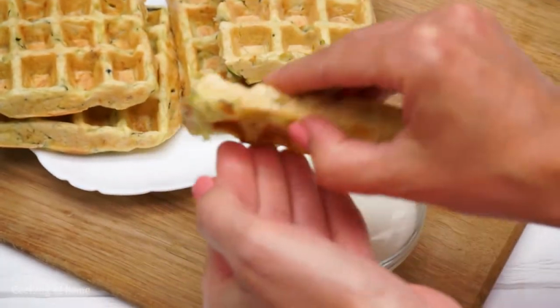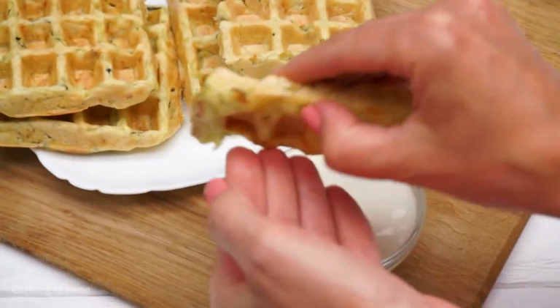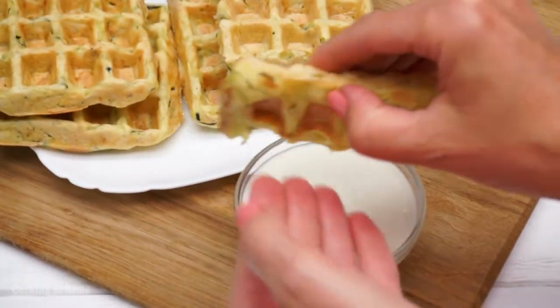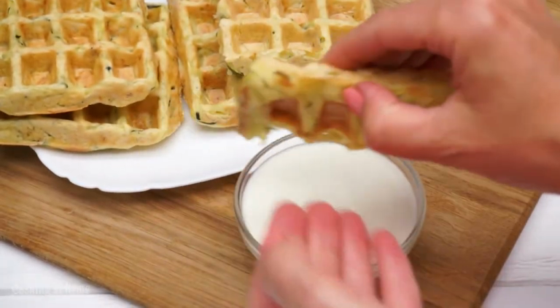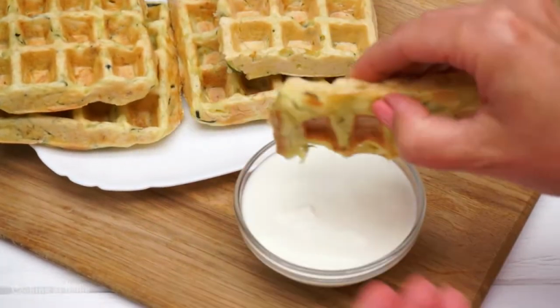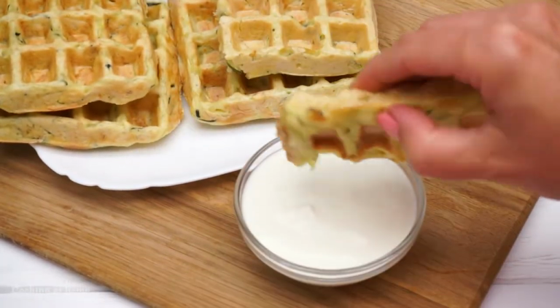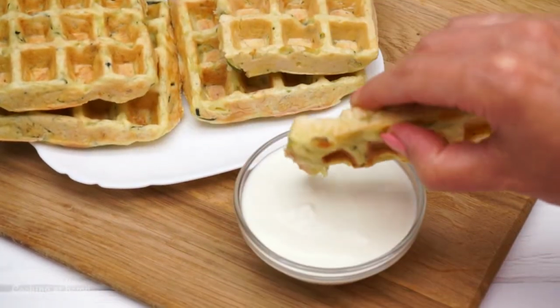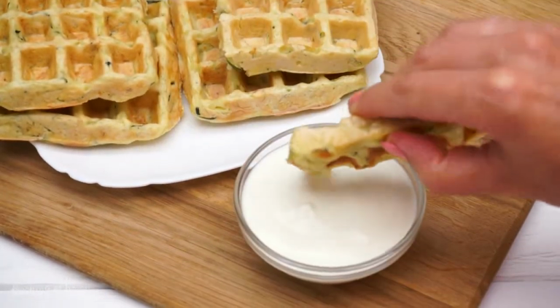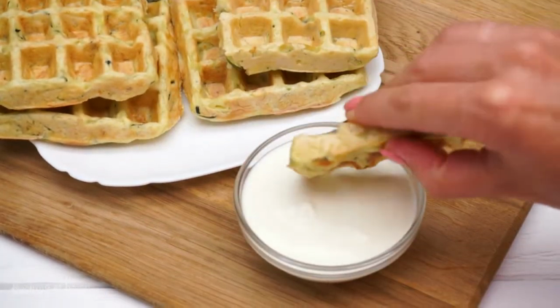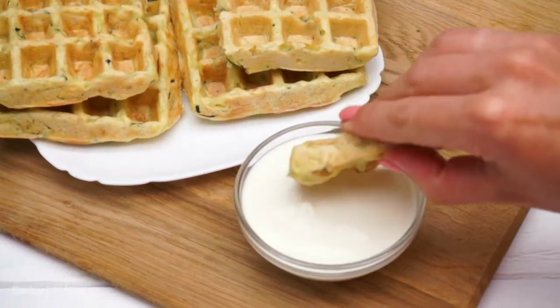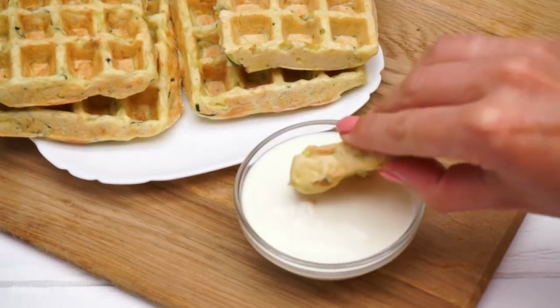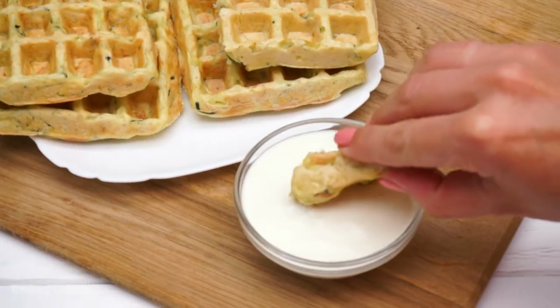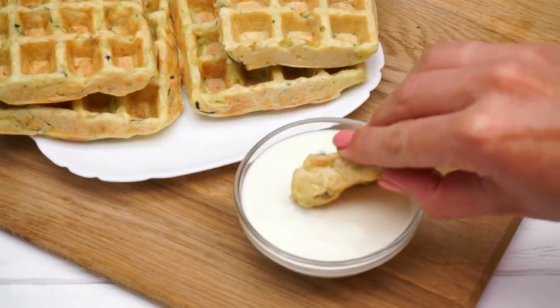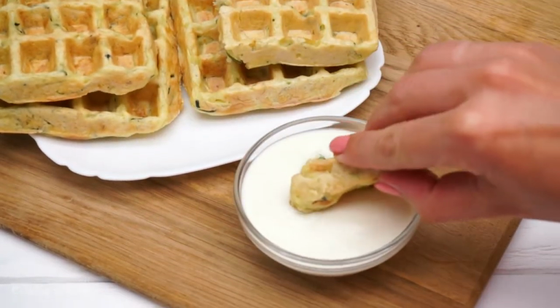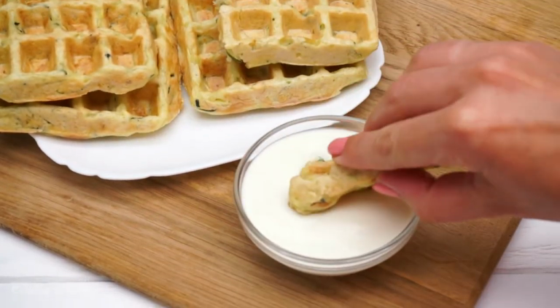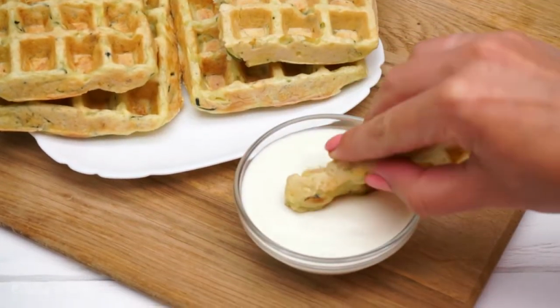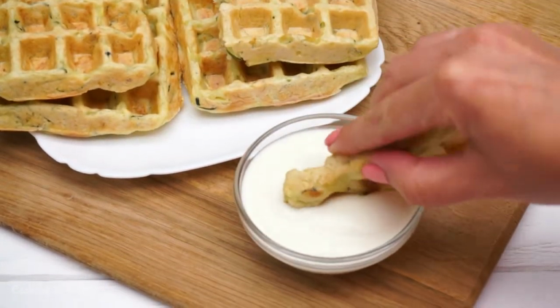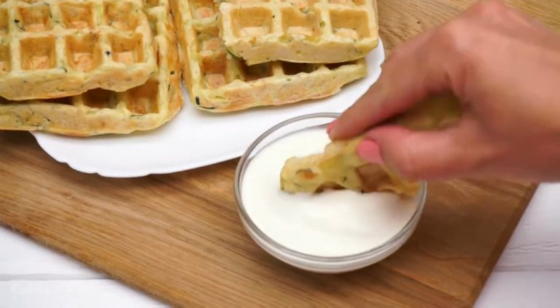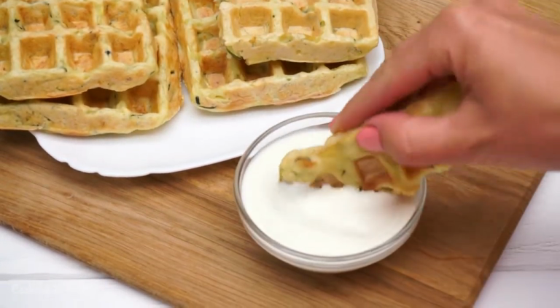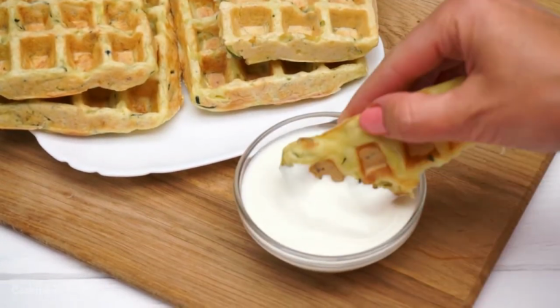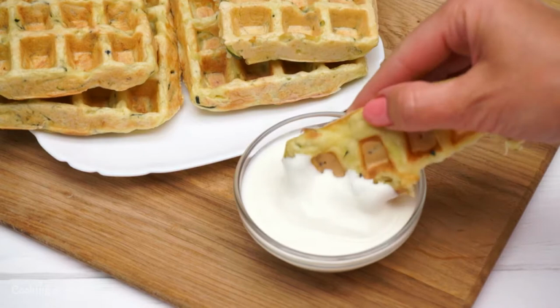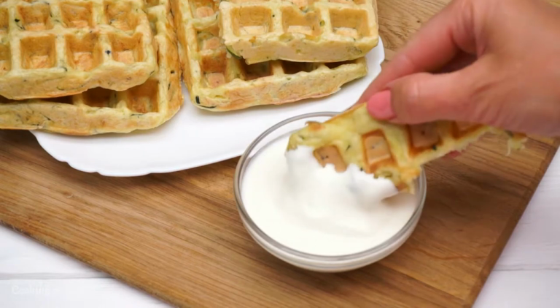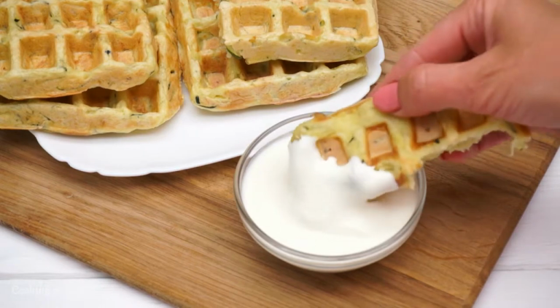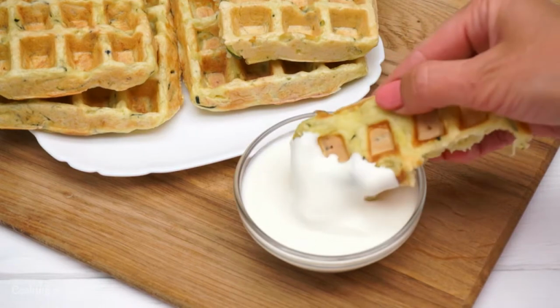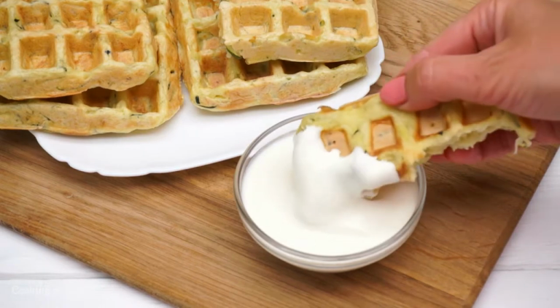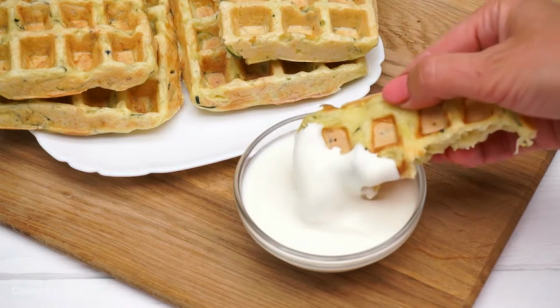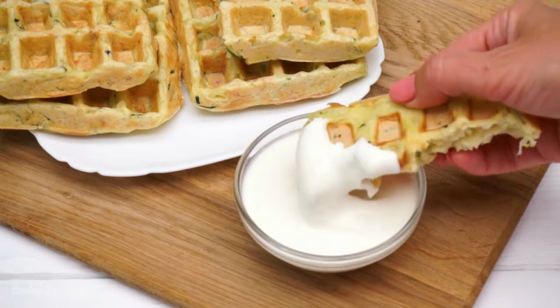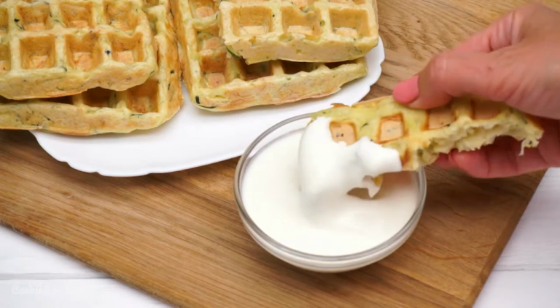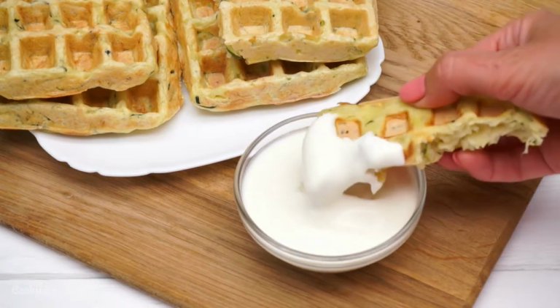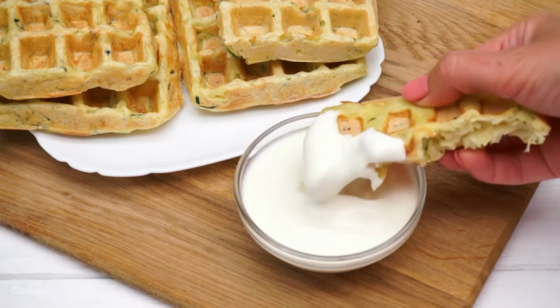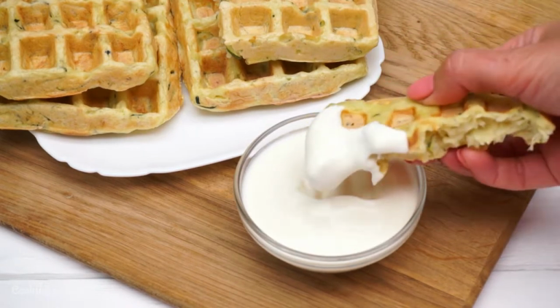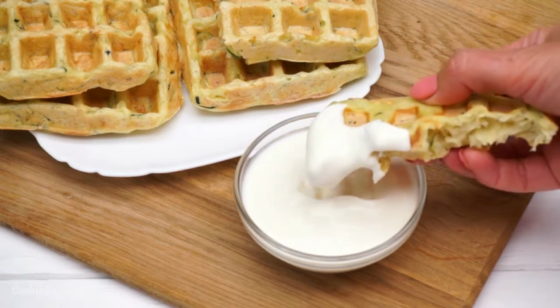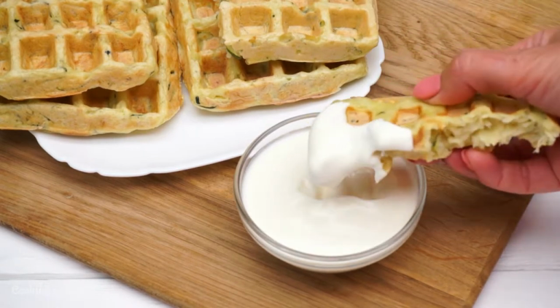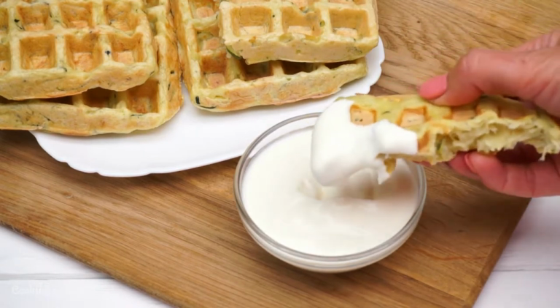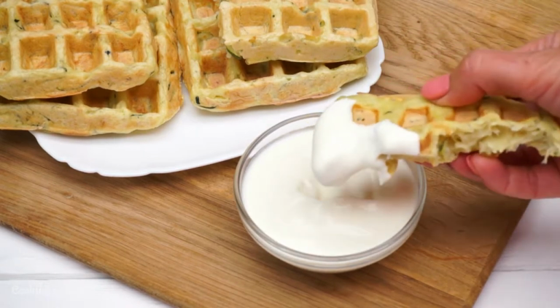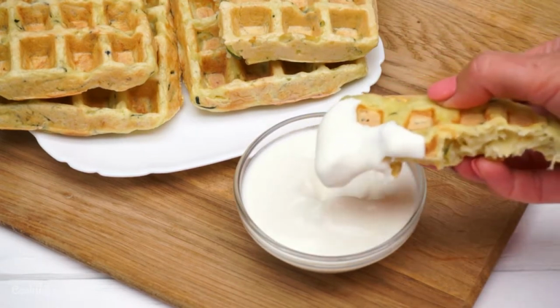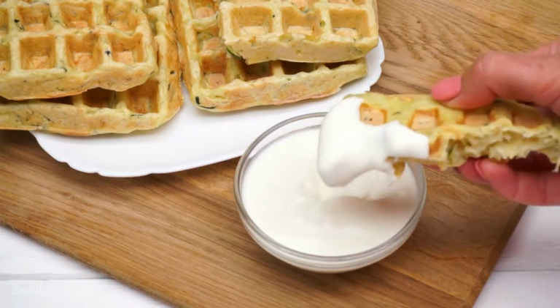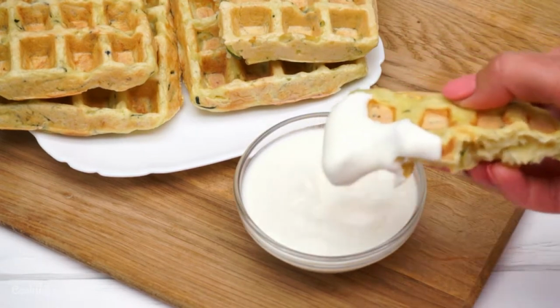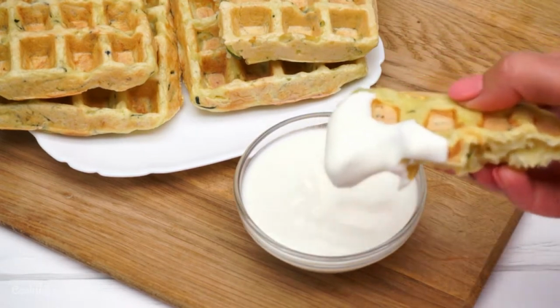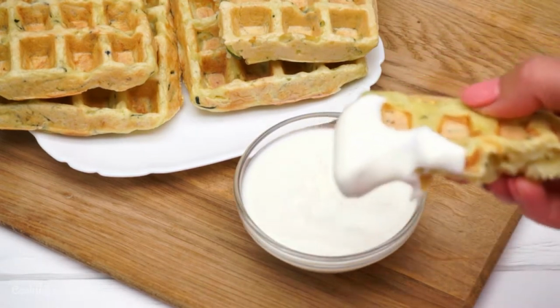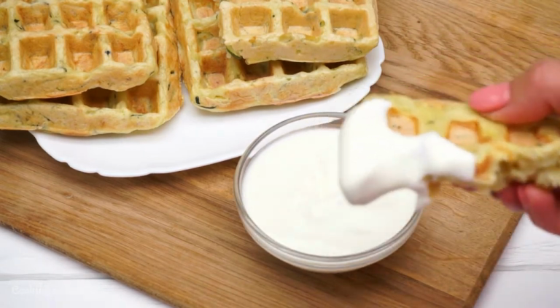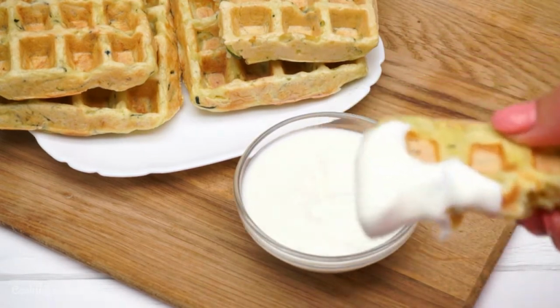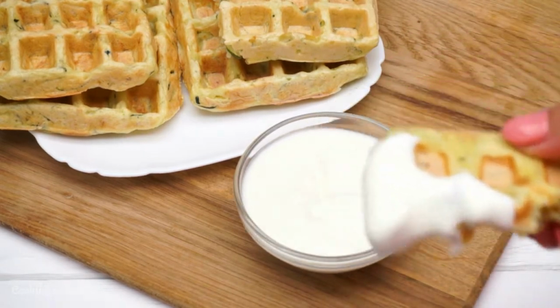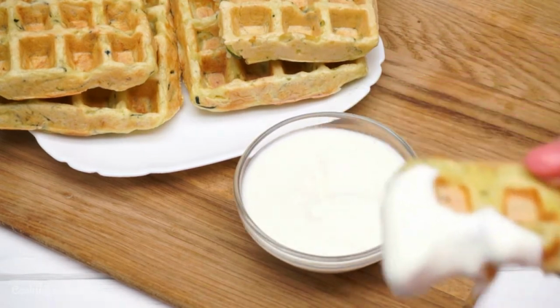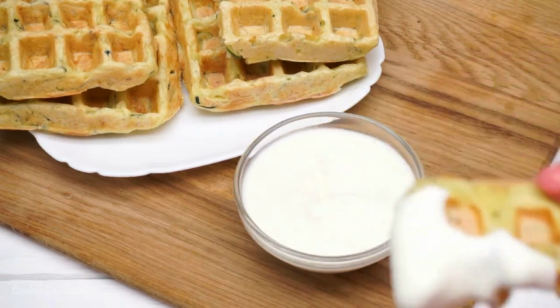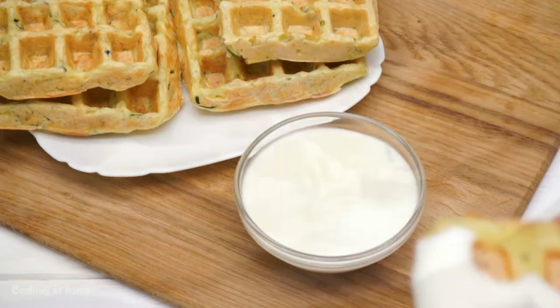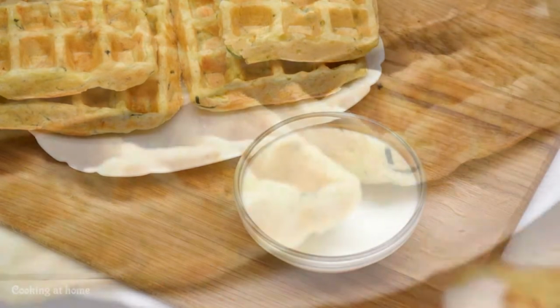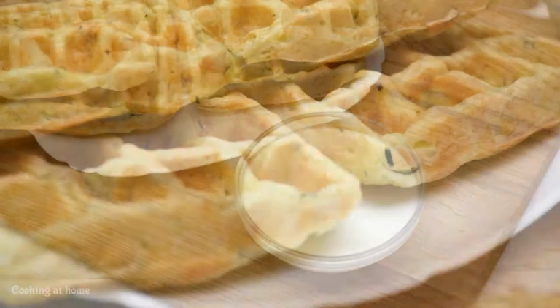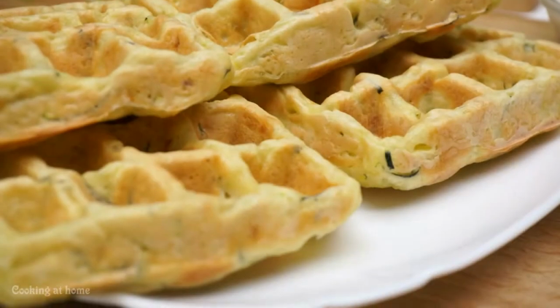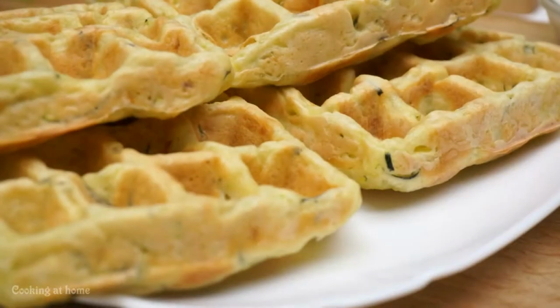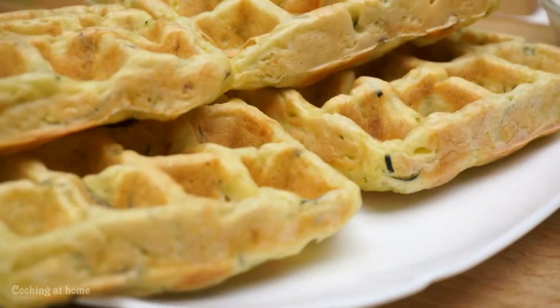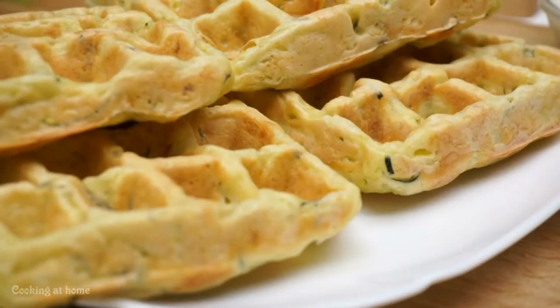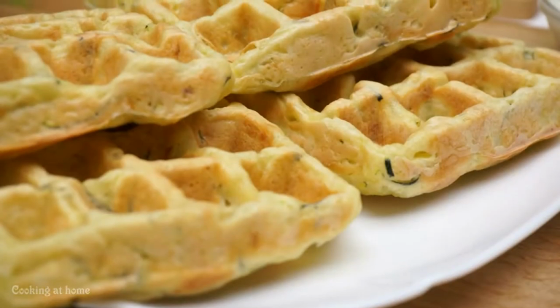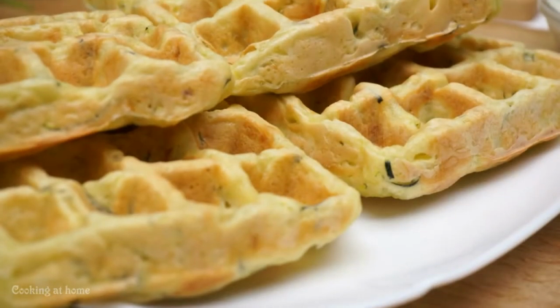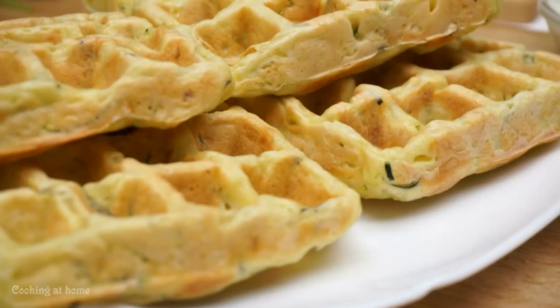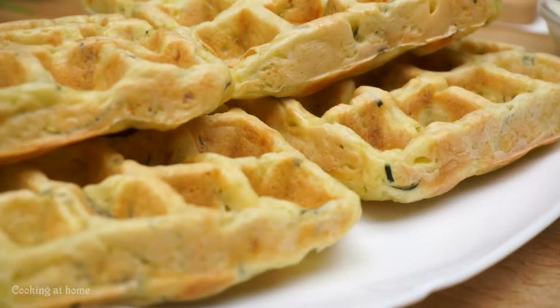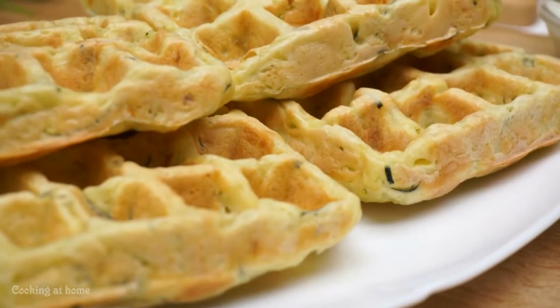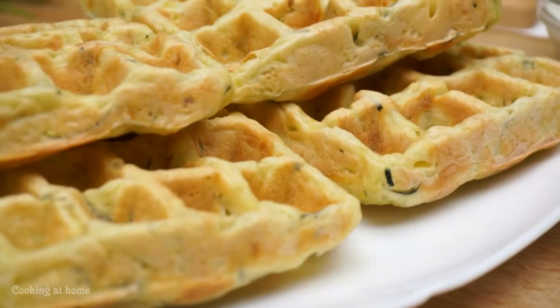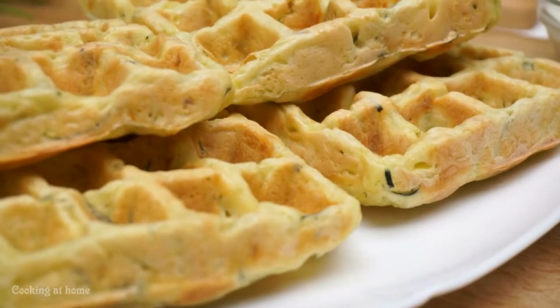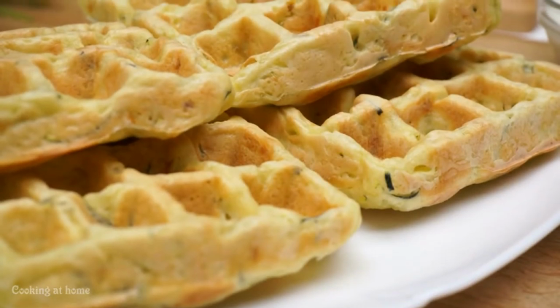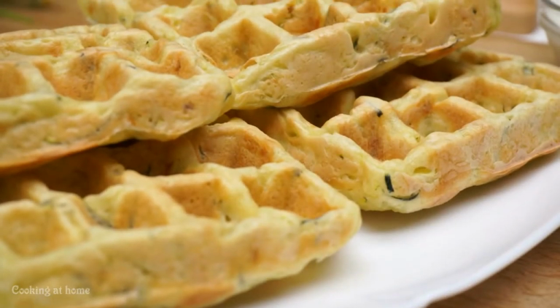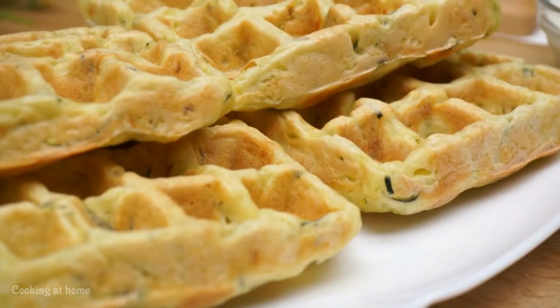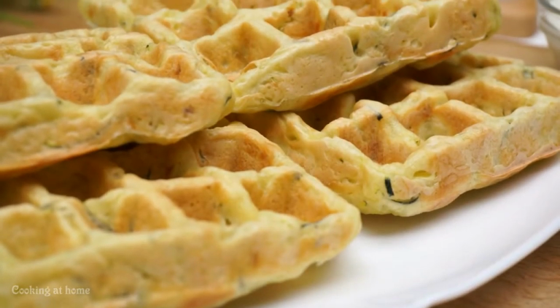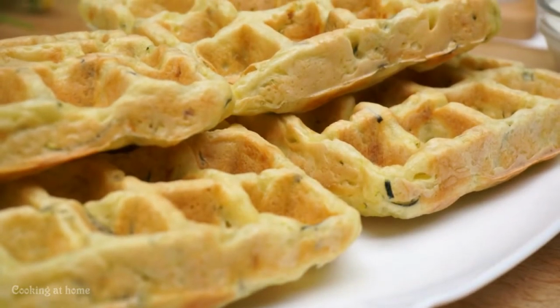If you like this recipe, please follow my channel and give it a like. Thank you so much for watching this video. Goodbye!